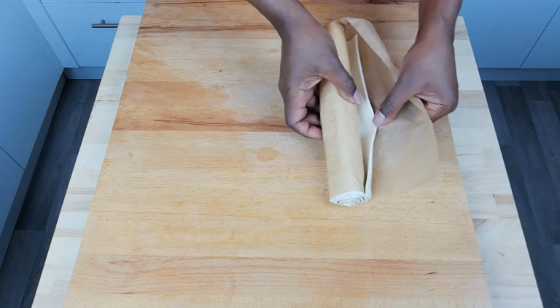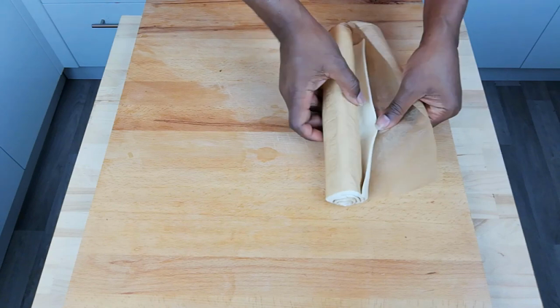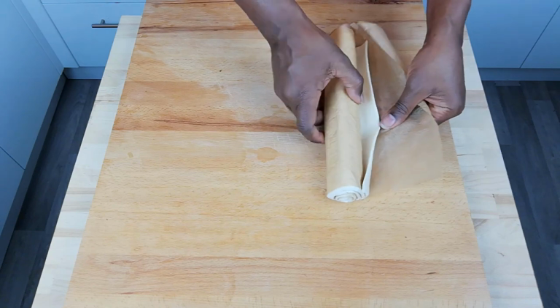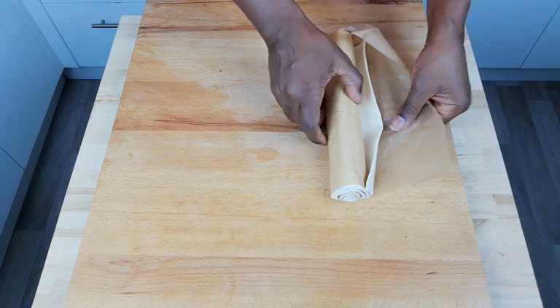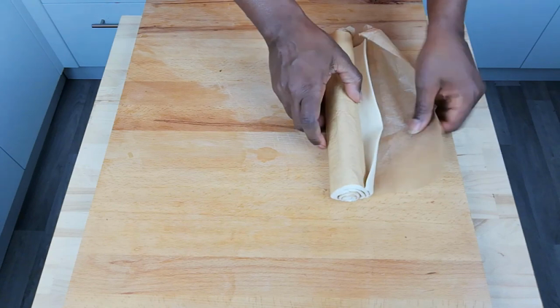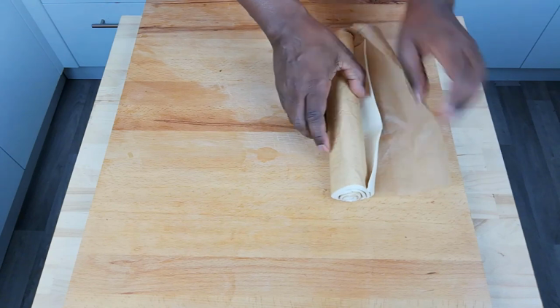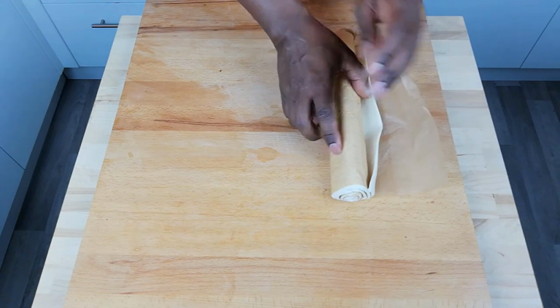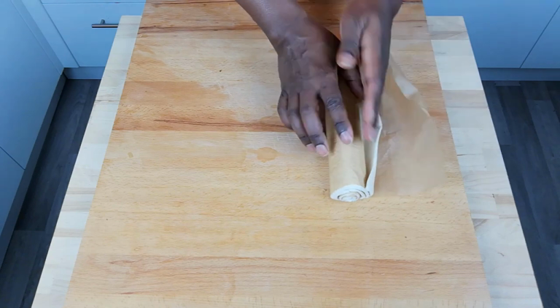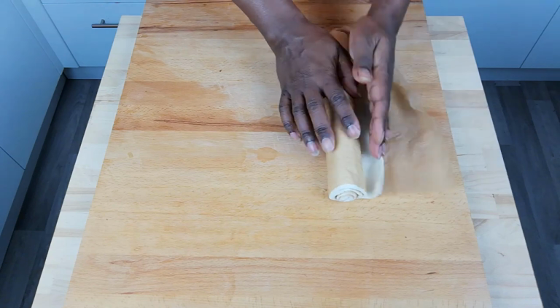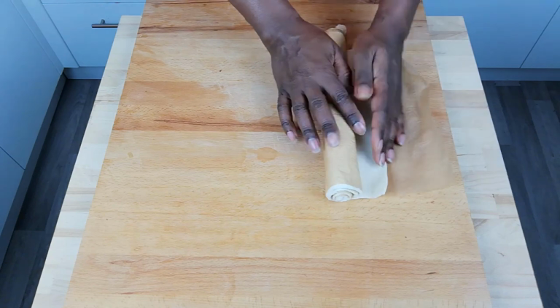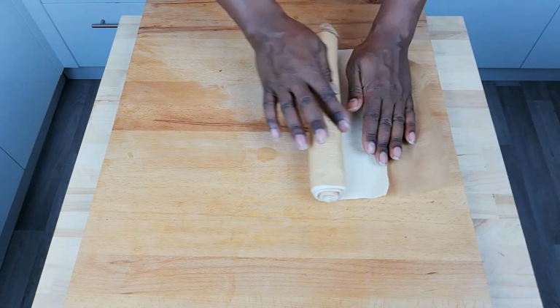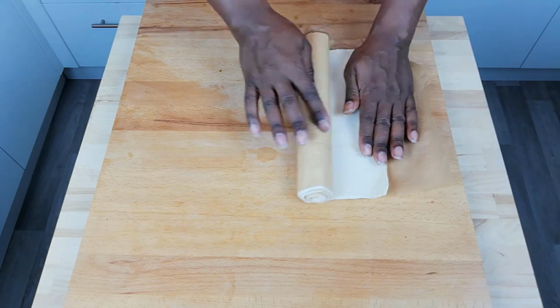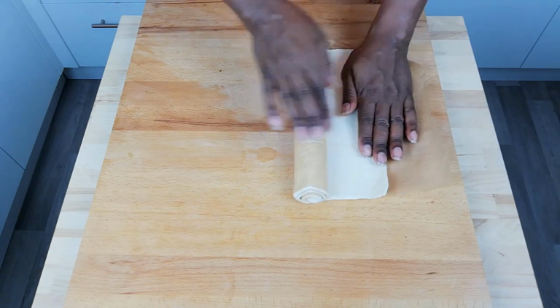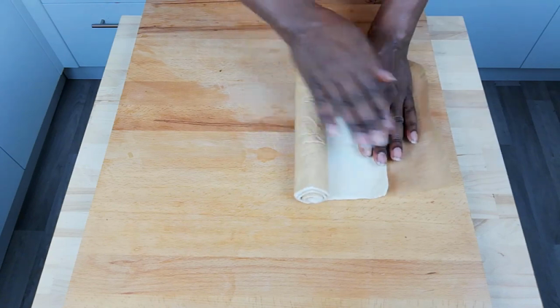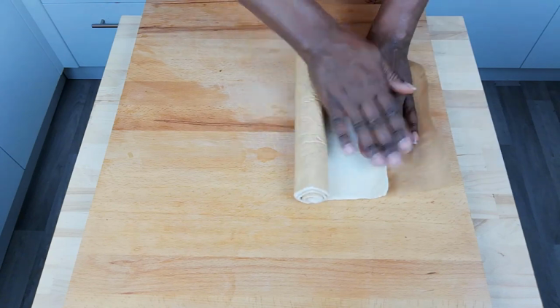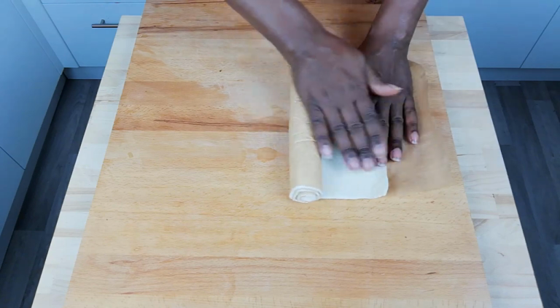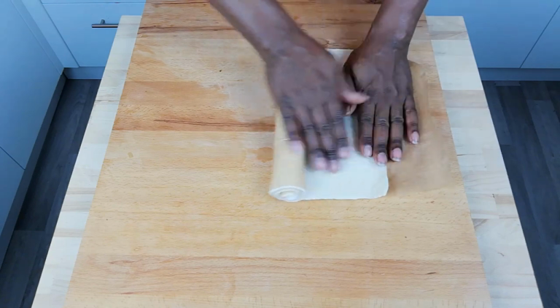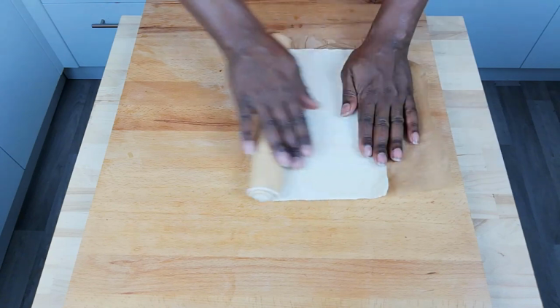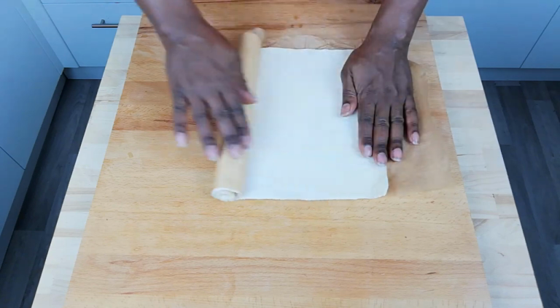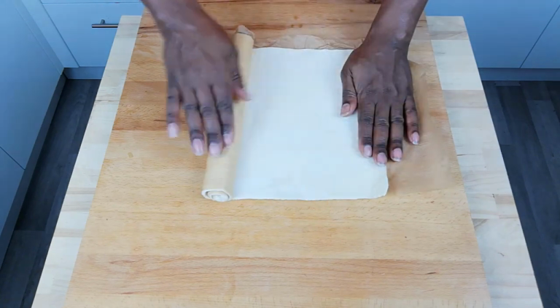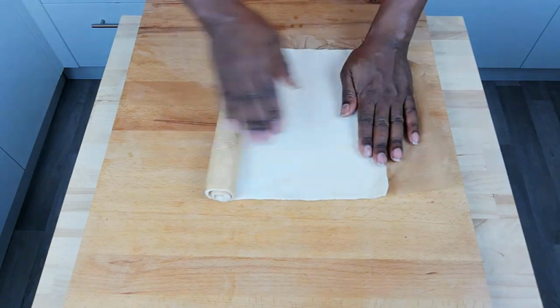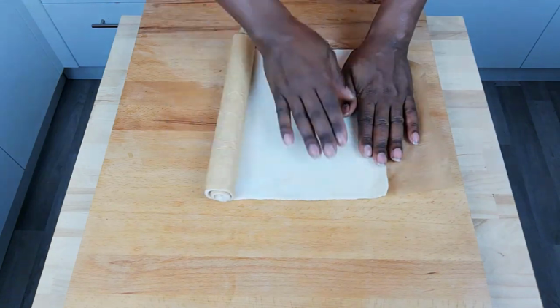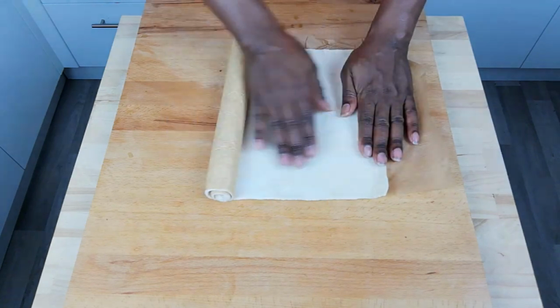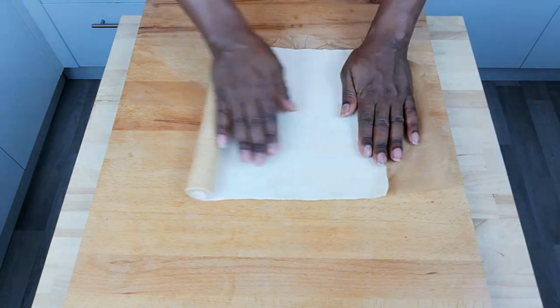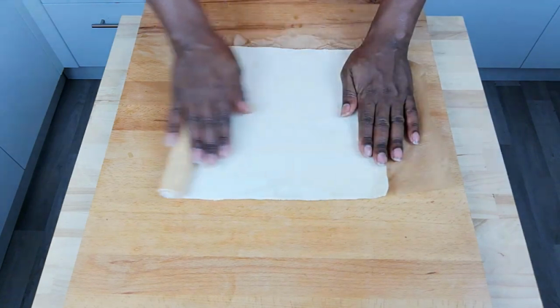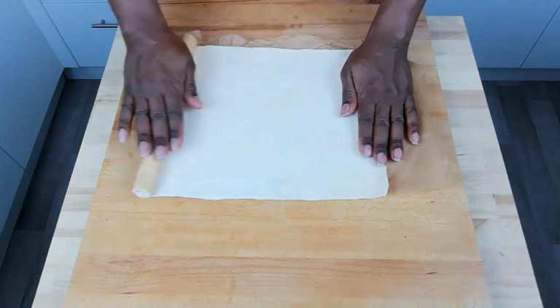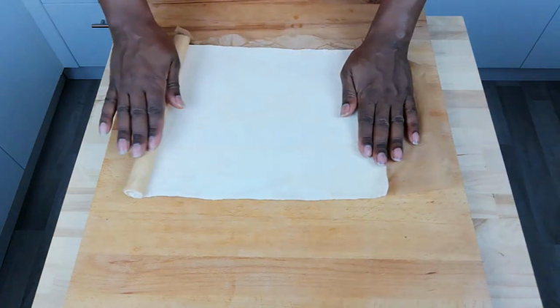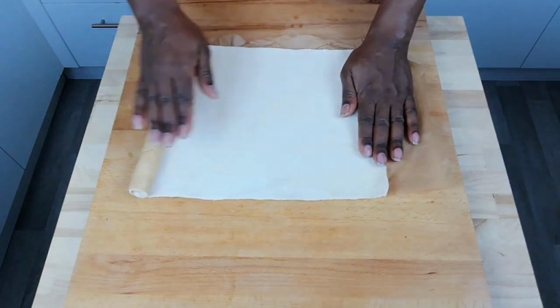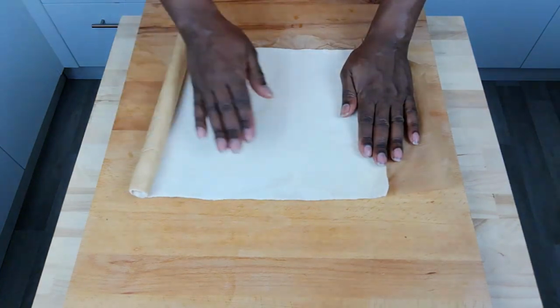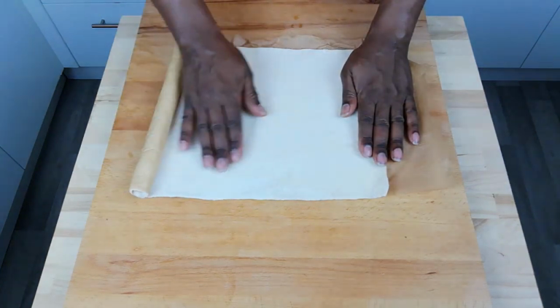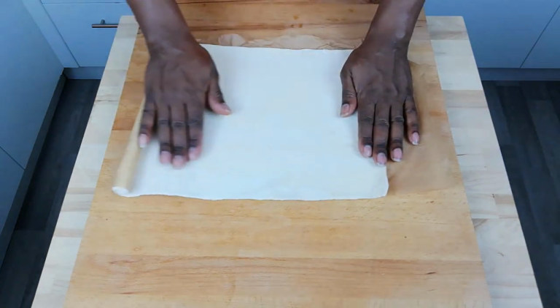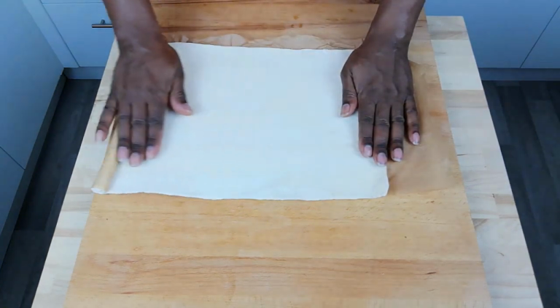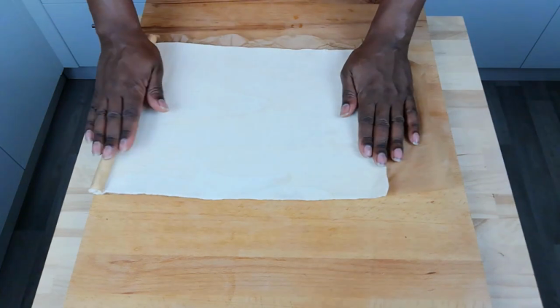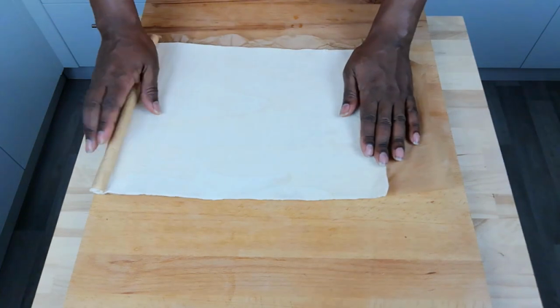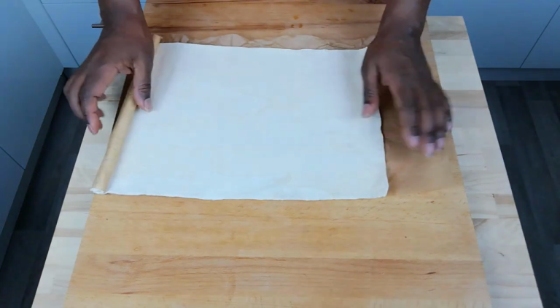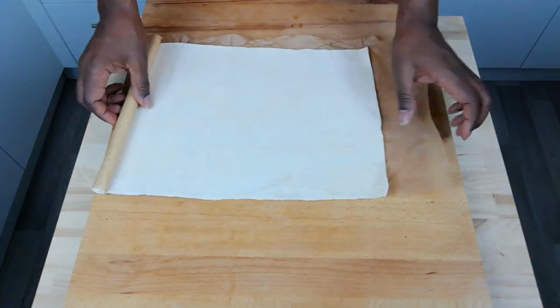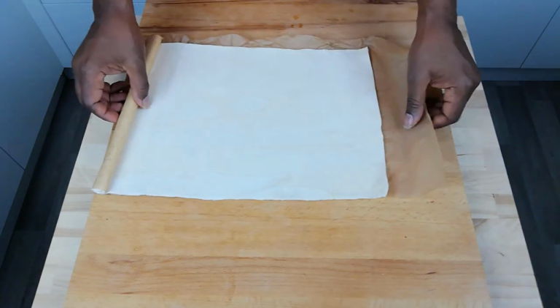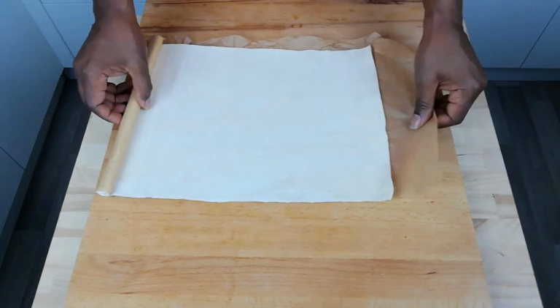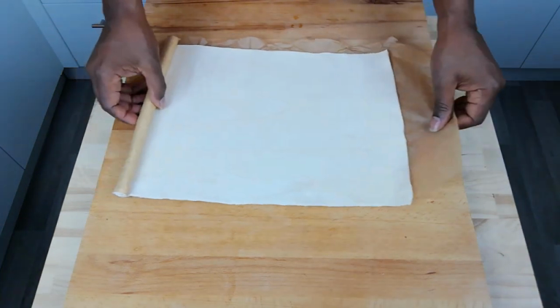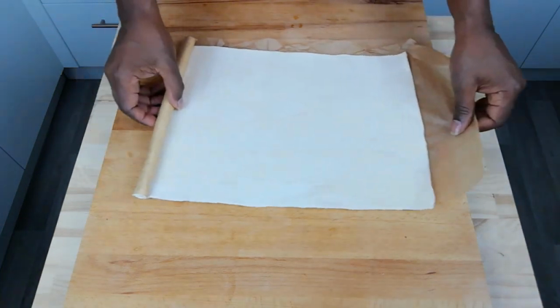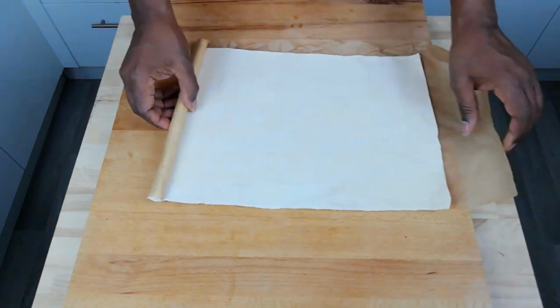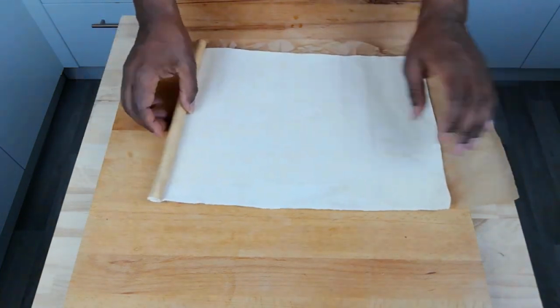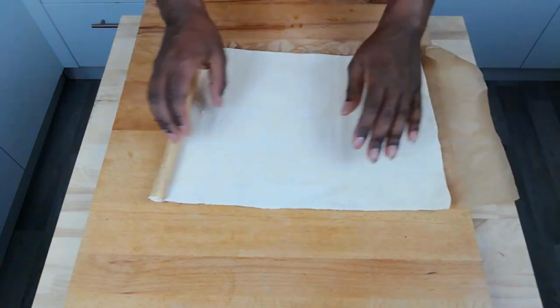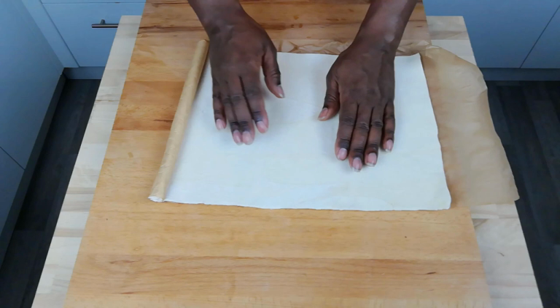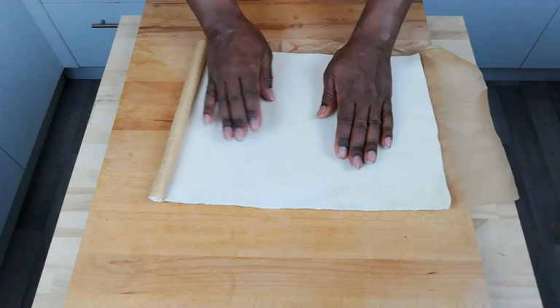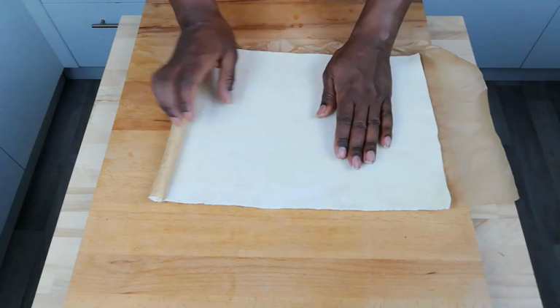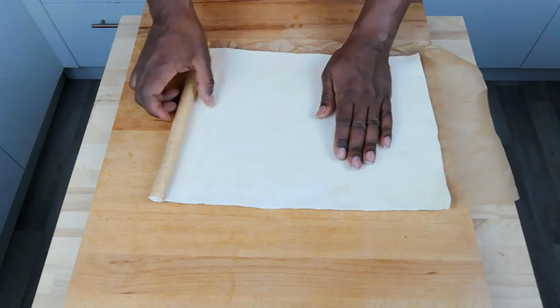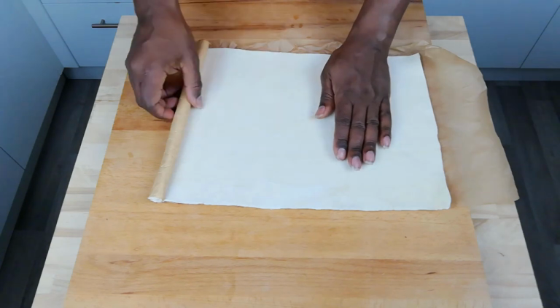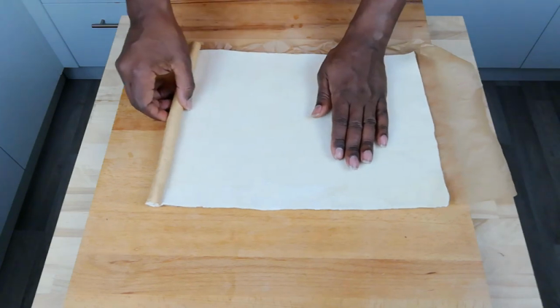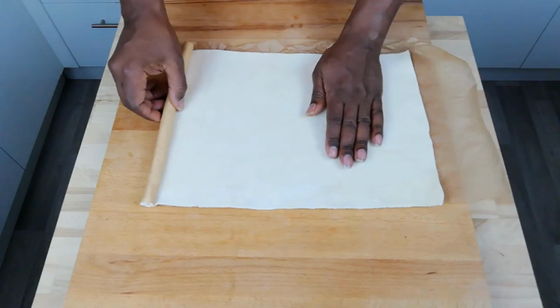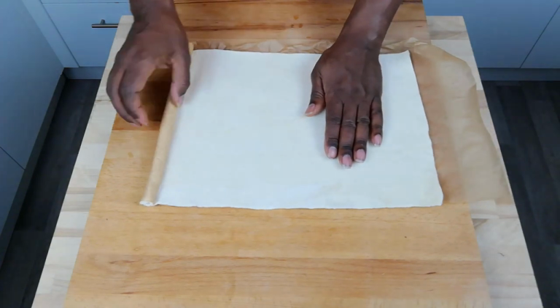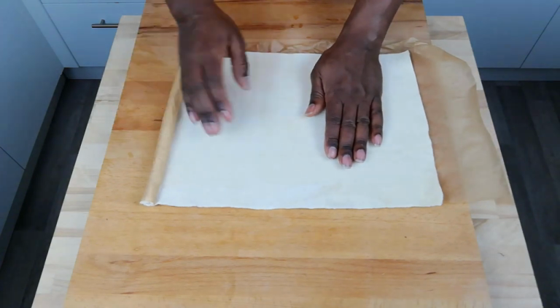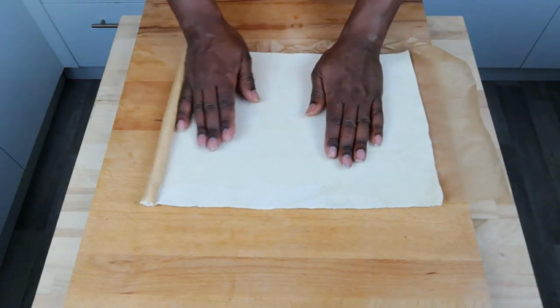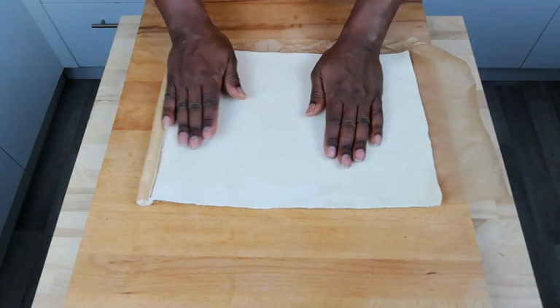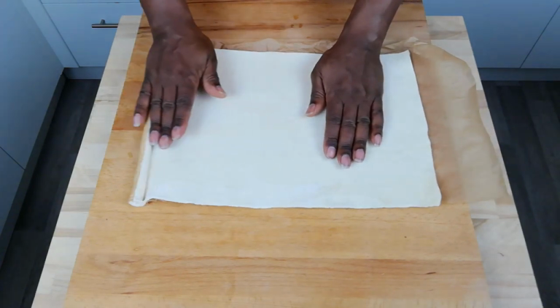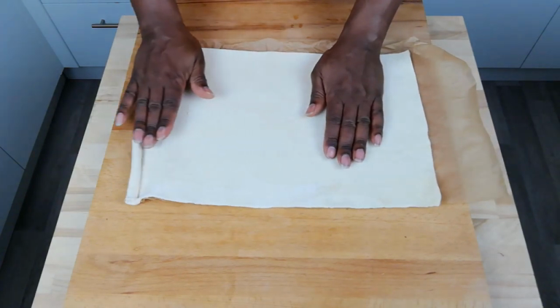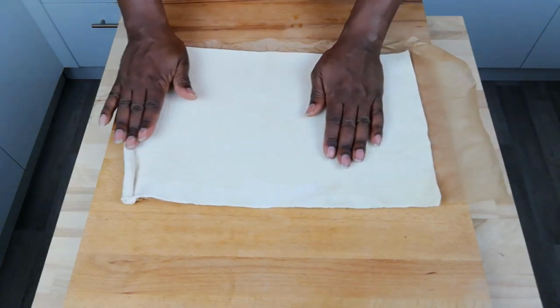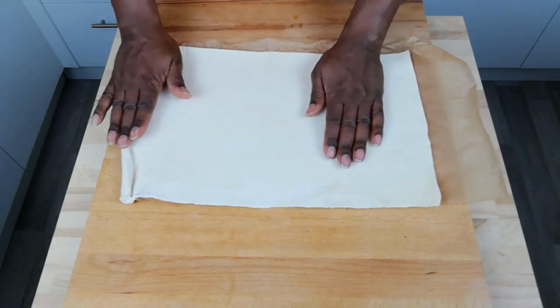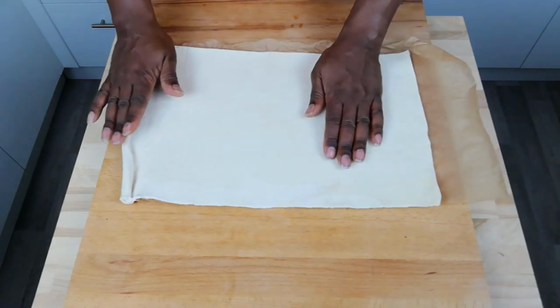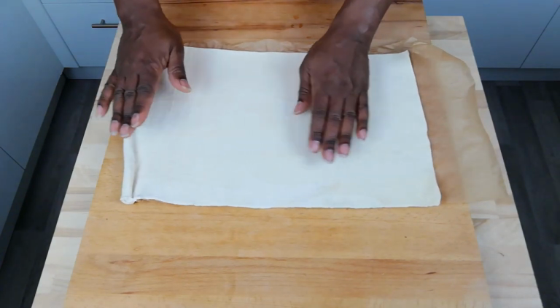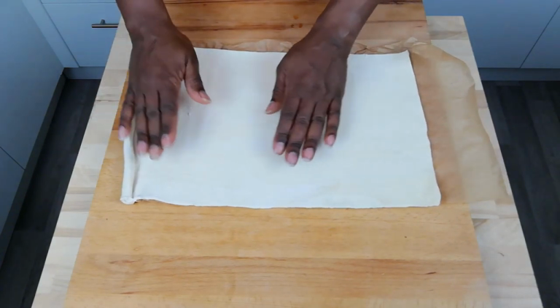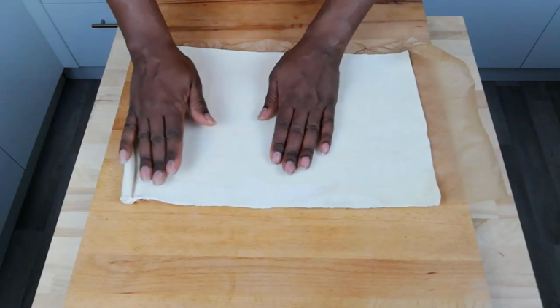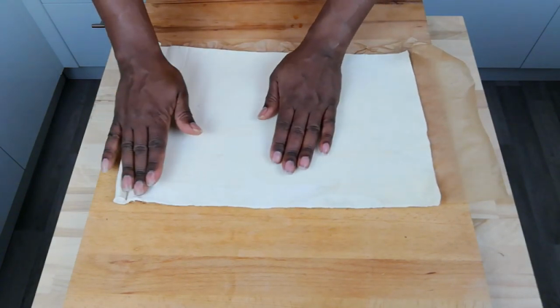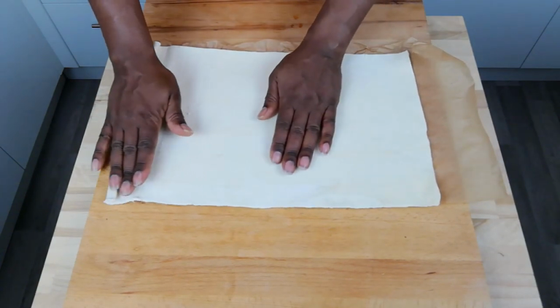Step one: roll out your pastry, making sure to keep it on its greaseproof paper.